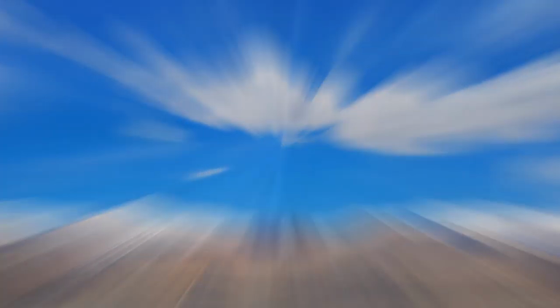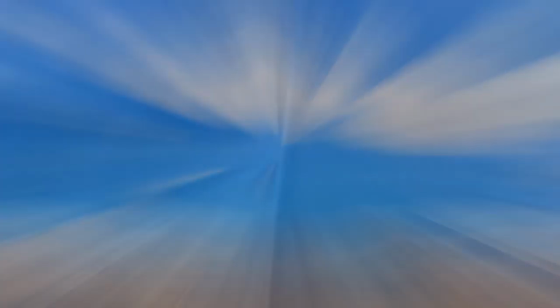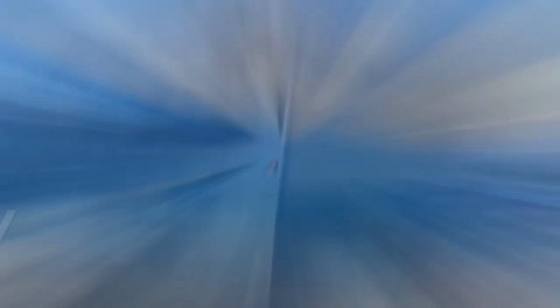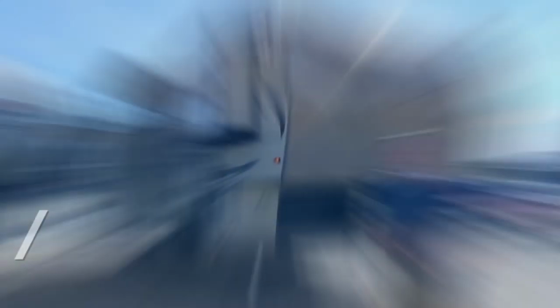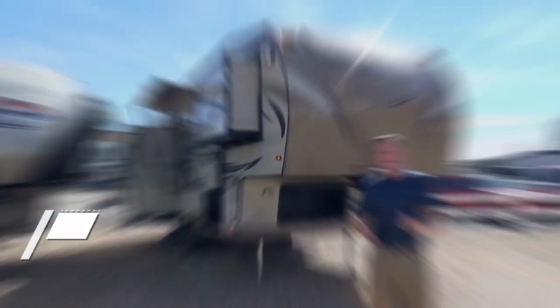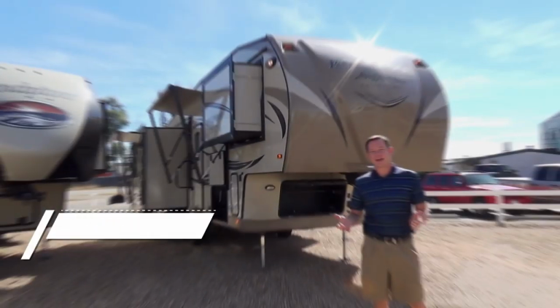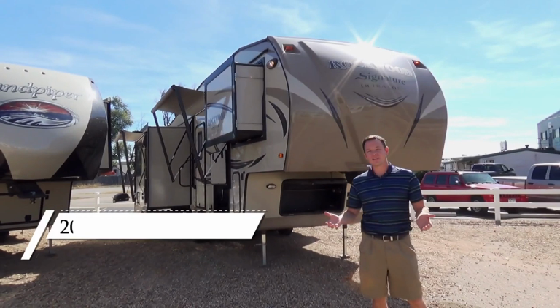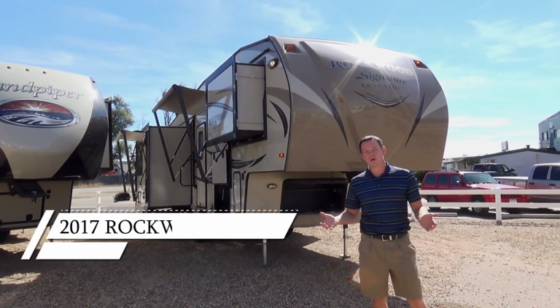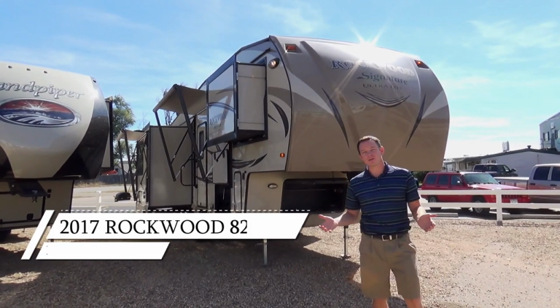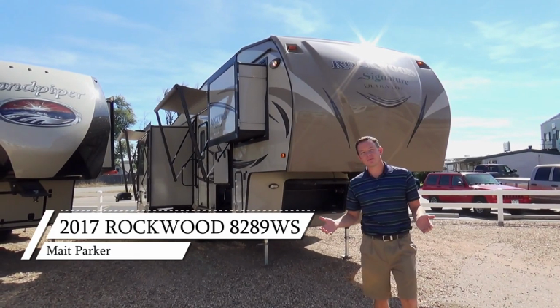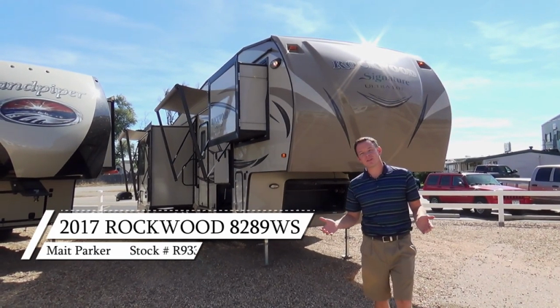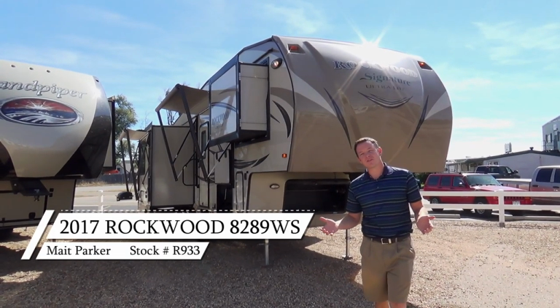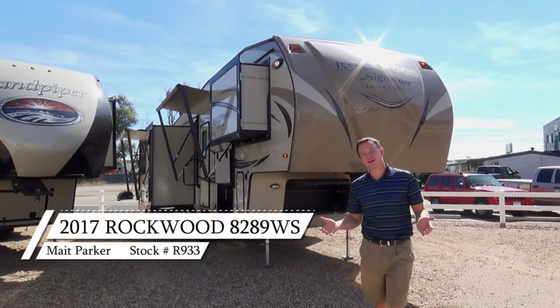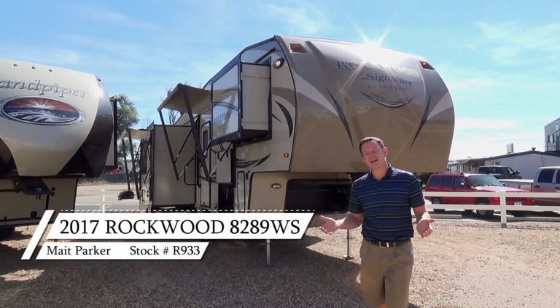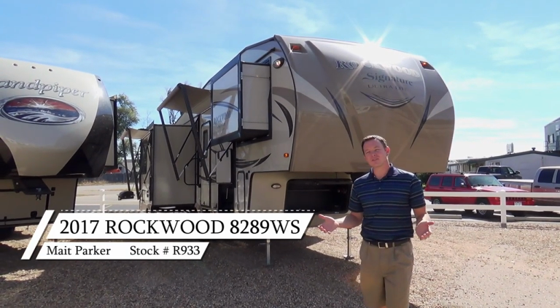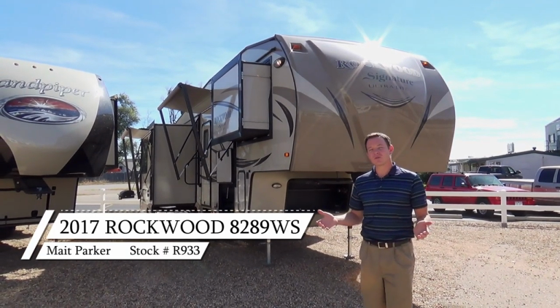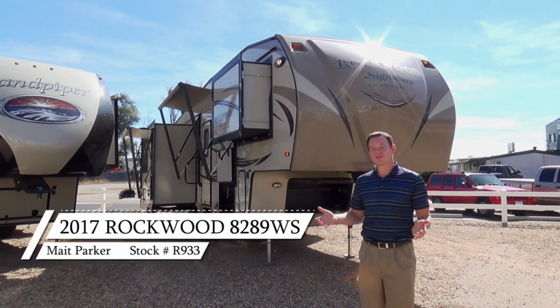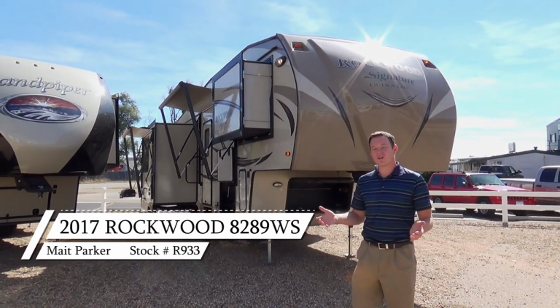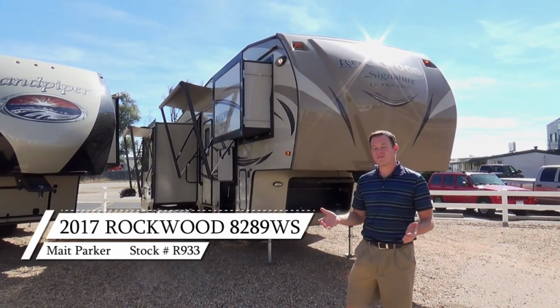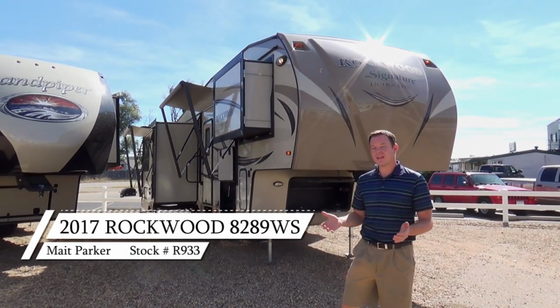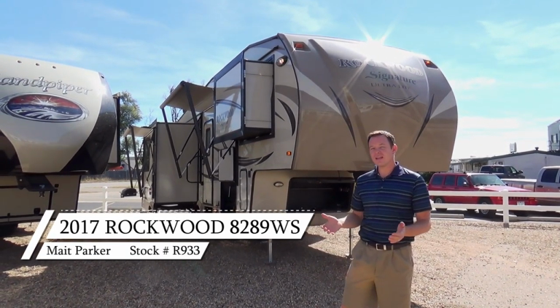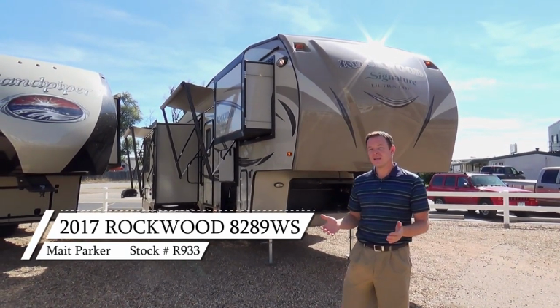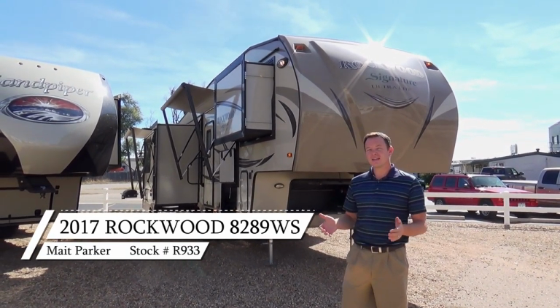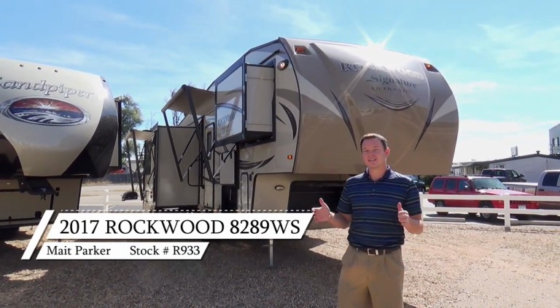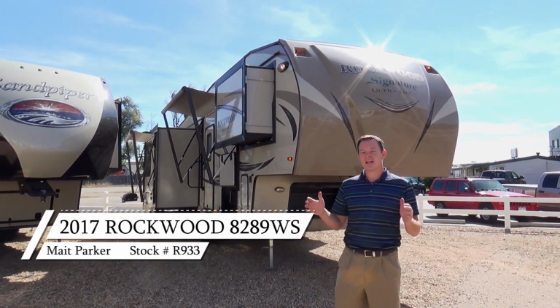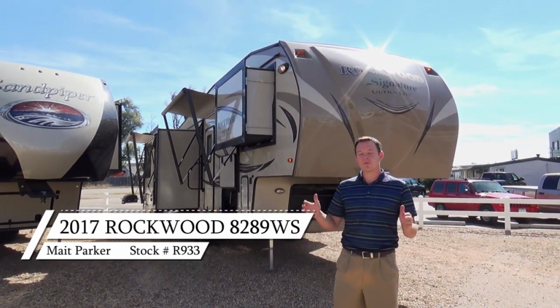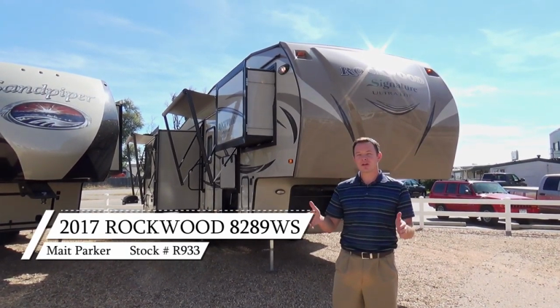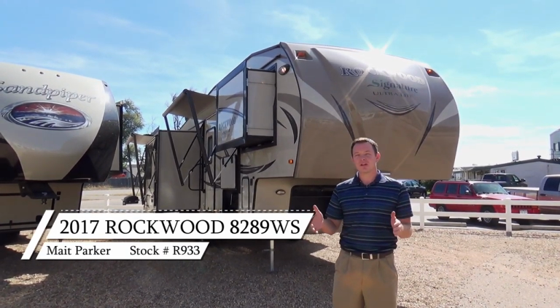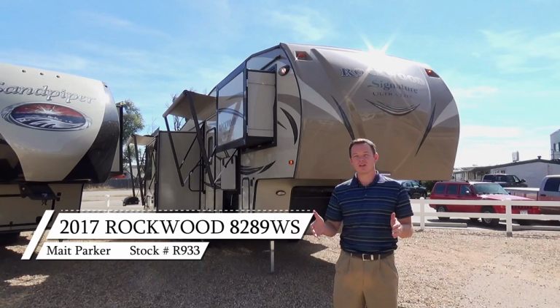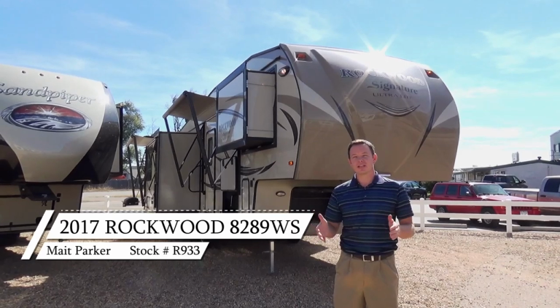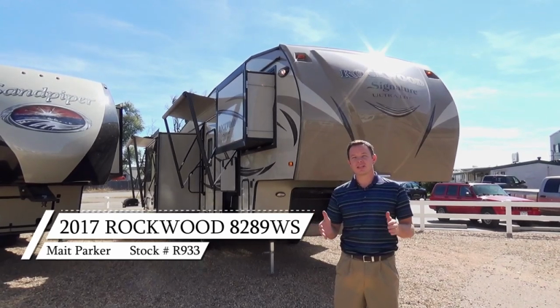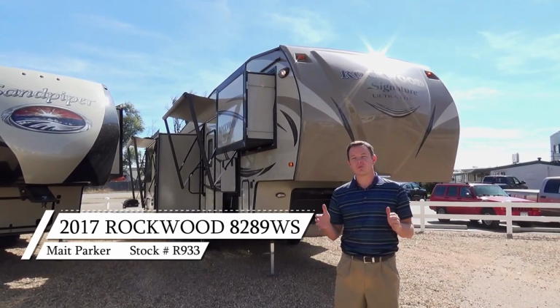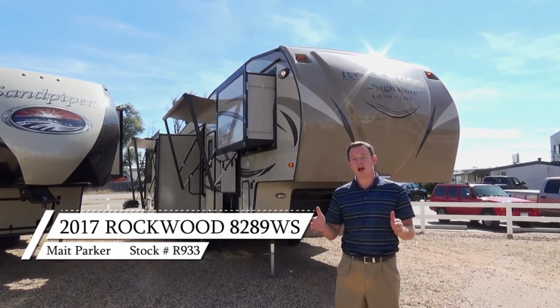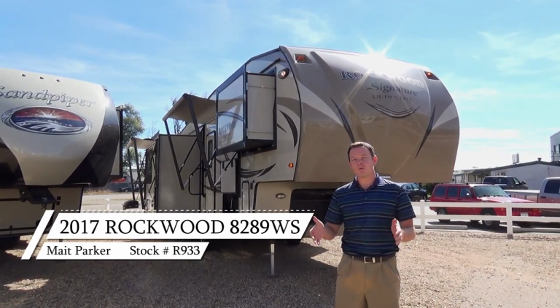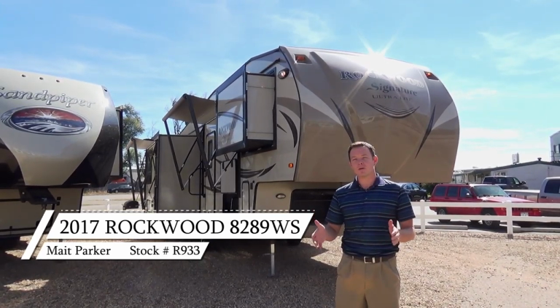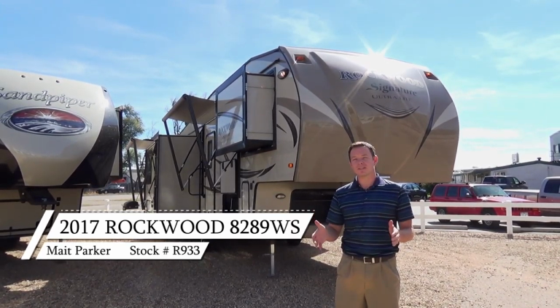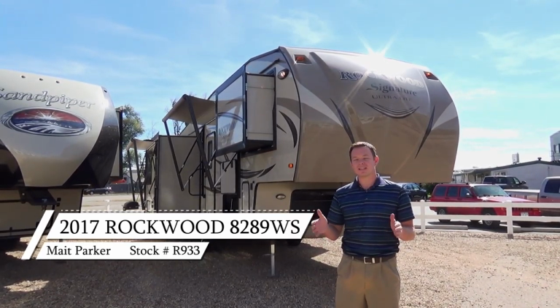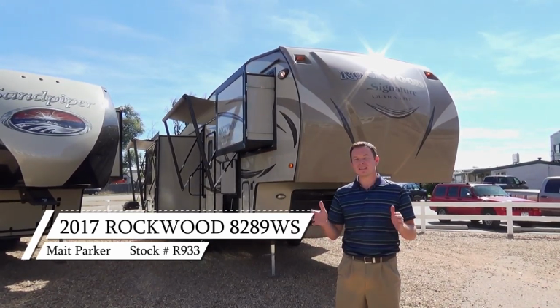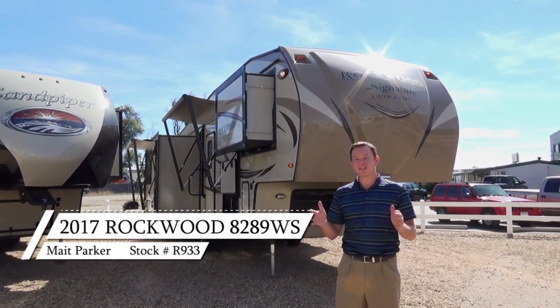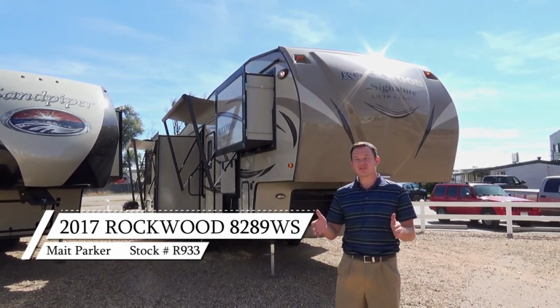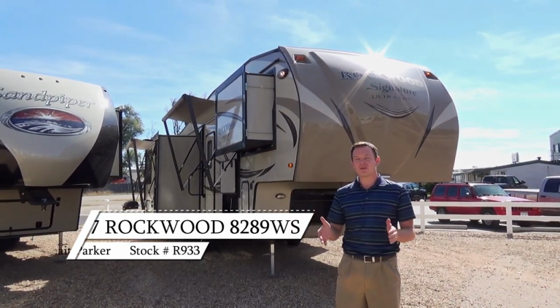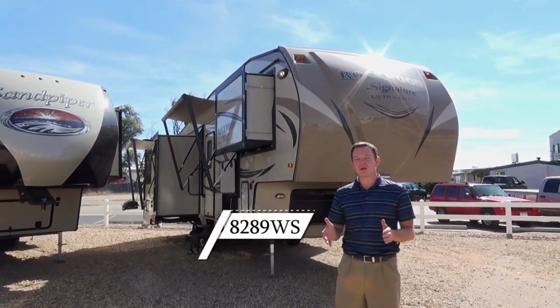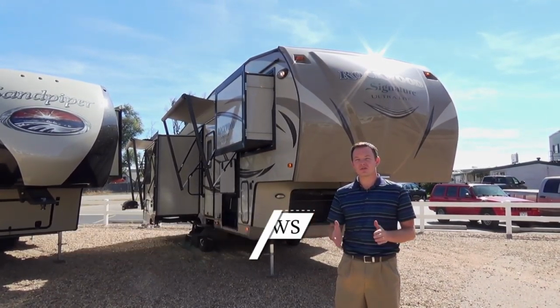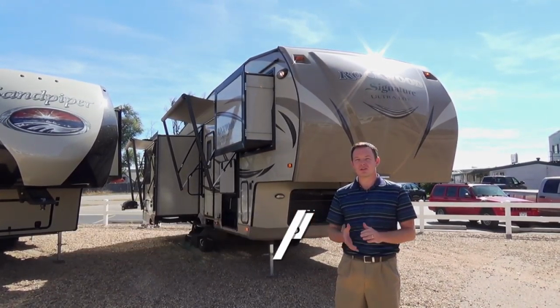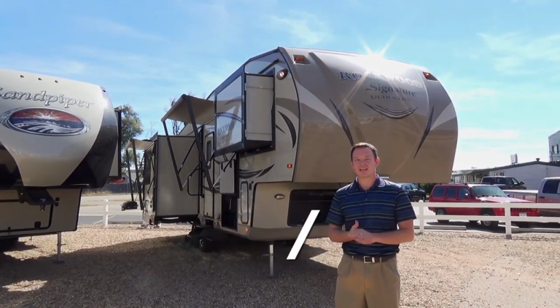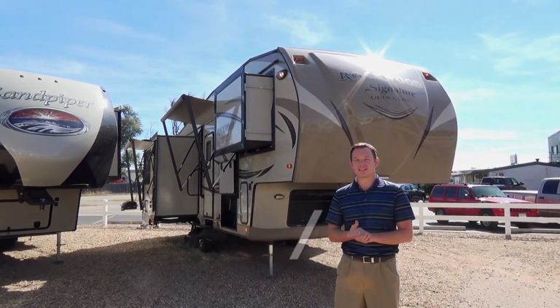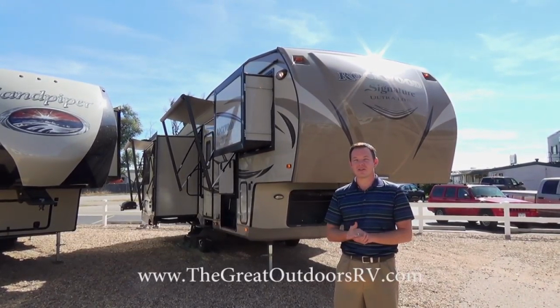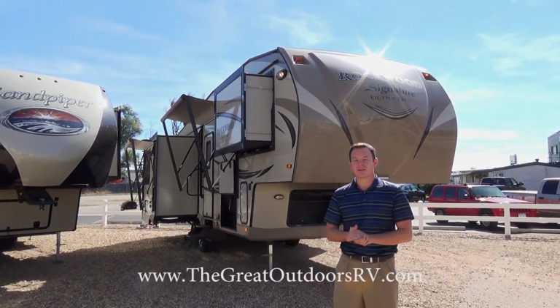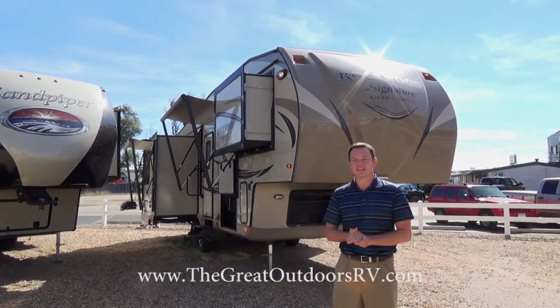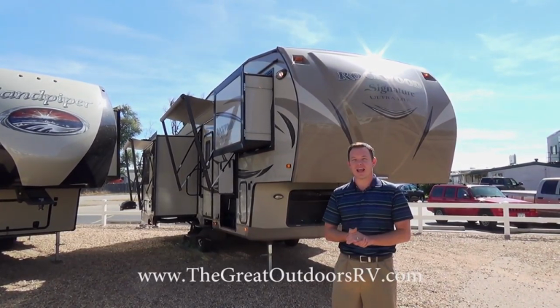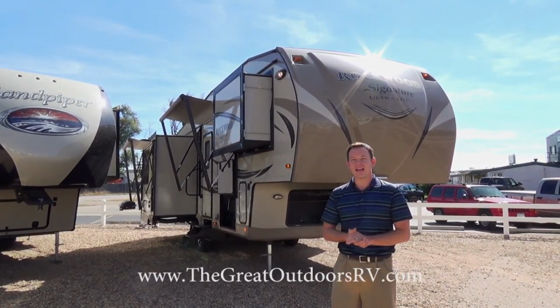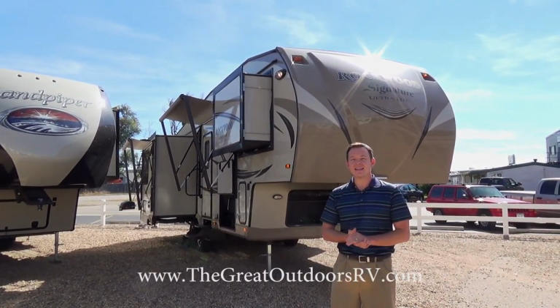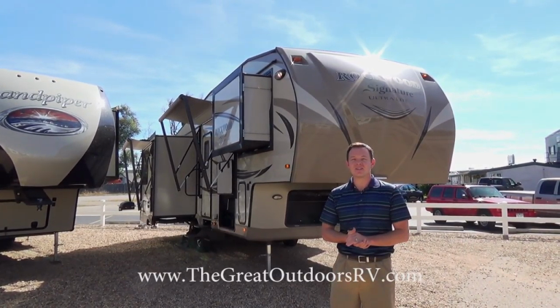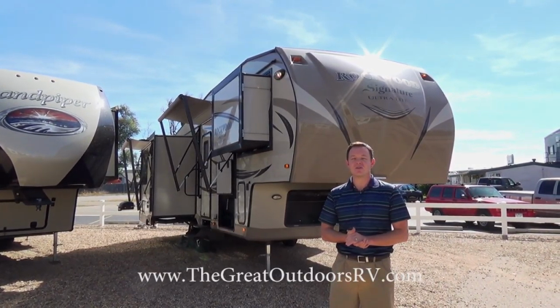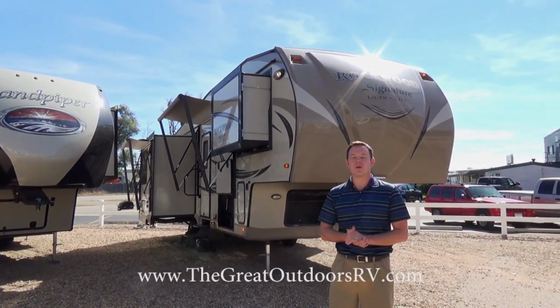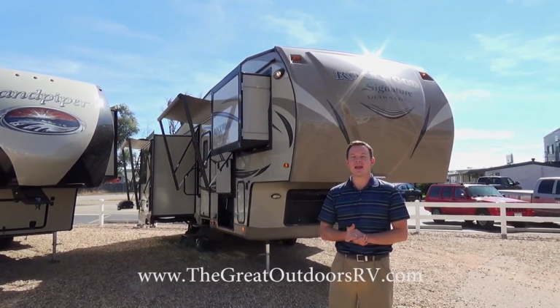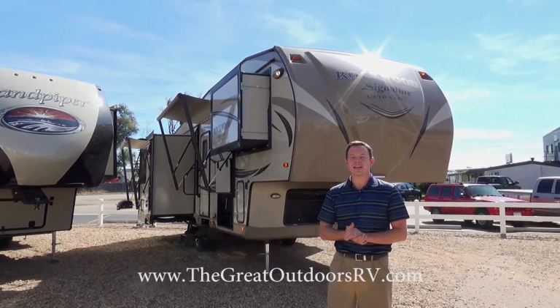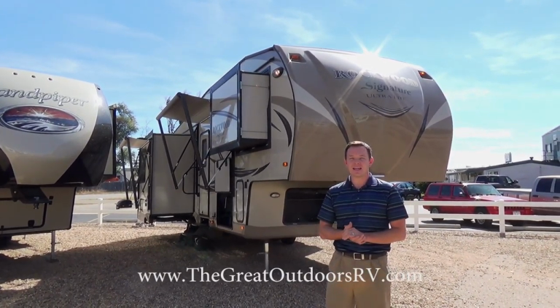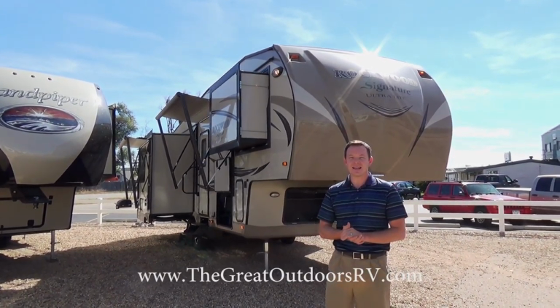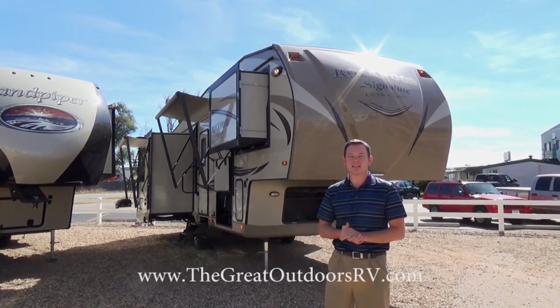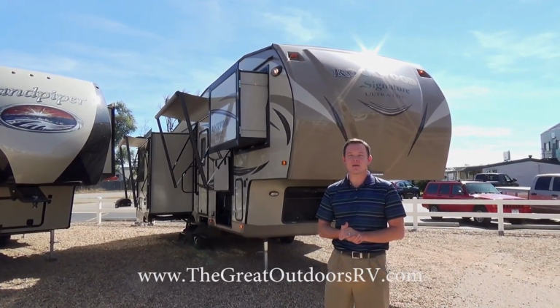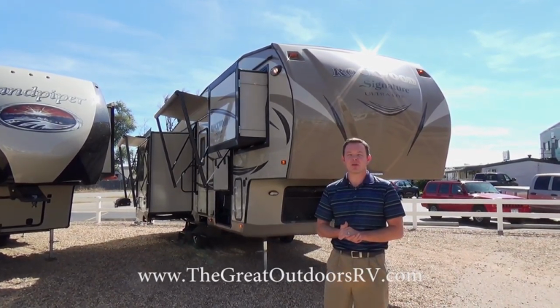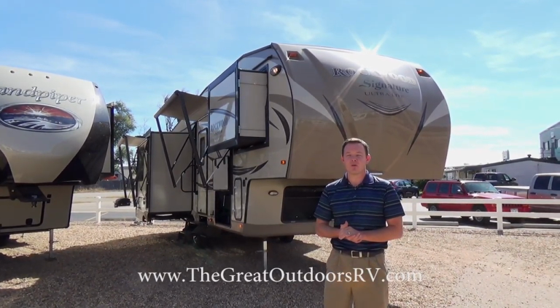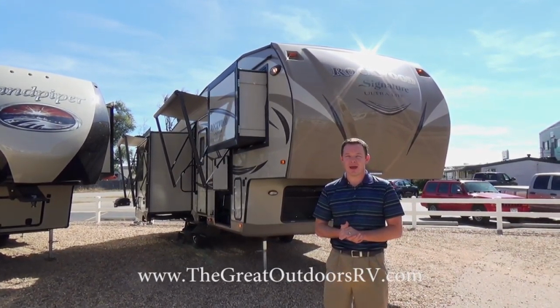Hey guys, welcome to the Great Outdoors RV. Today we're going to look at the Rockwood Signature Ultralight Series 8289WS.